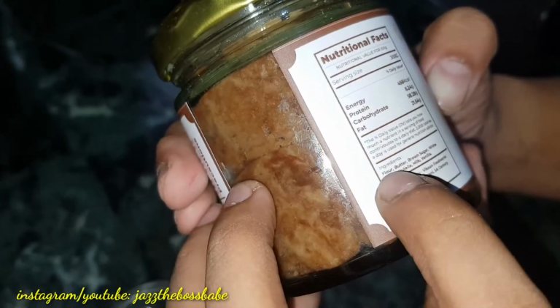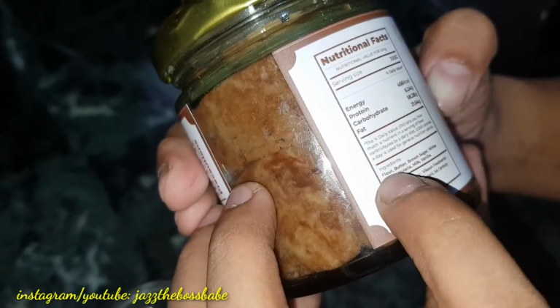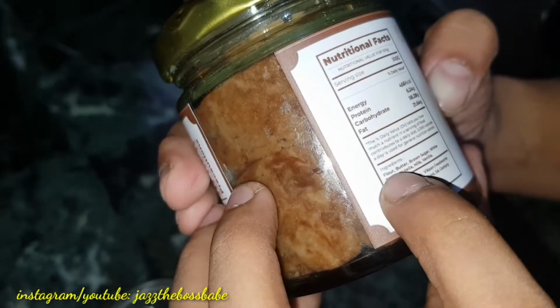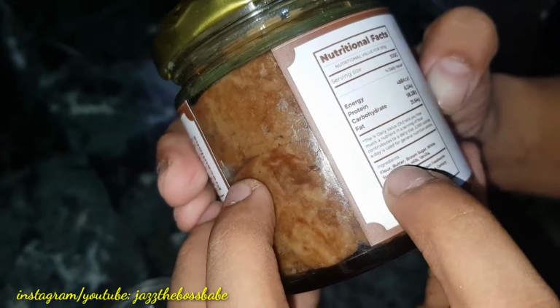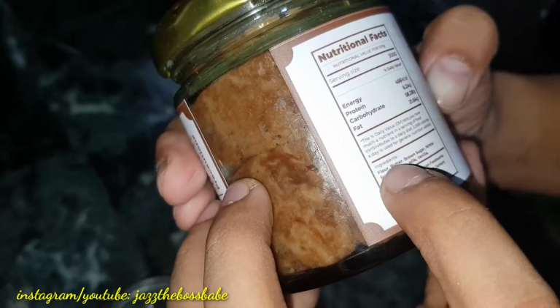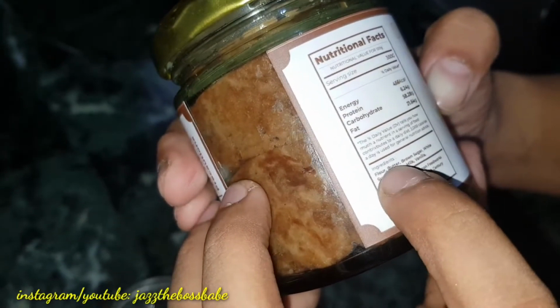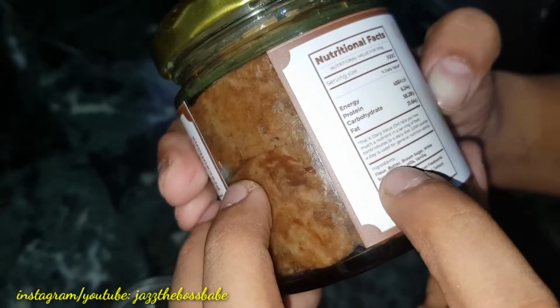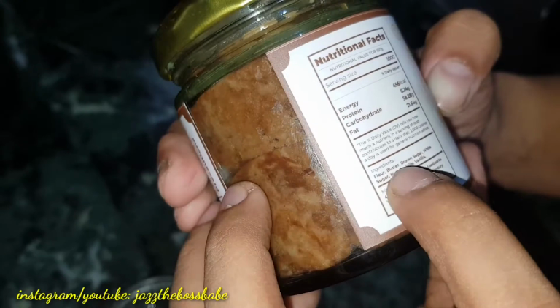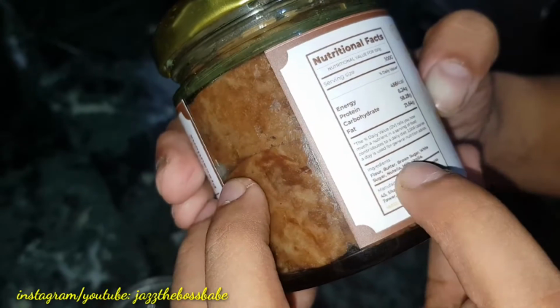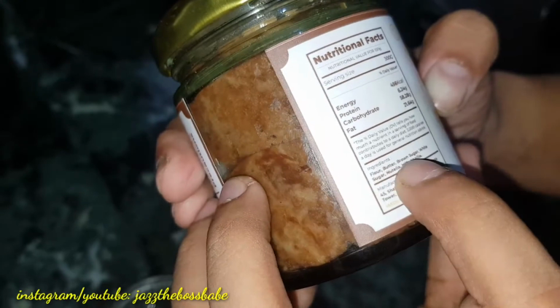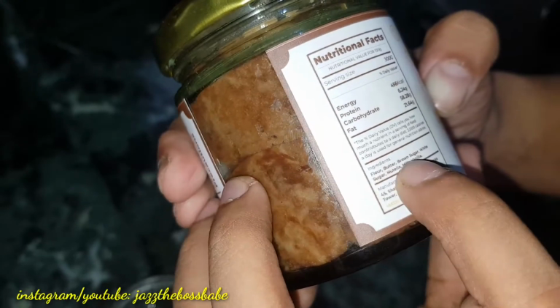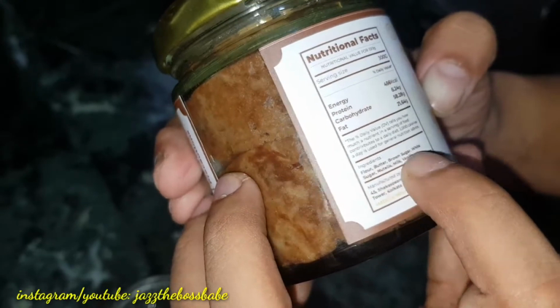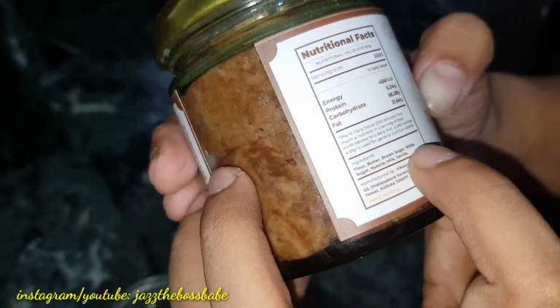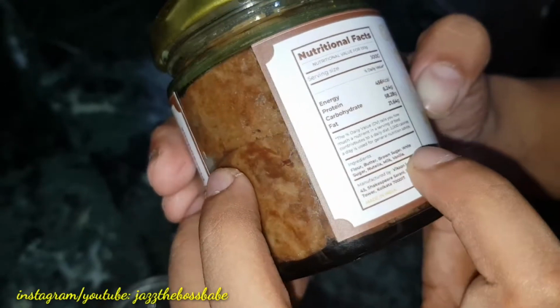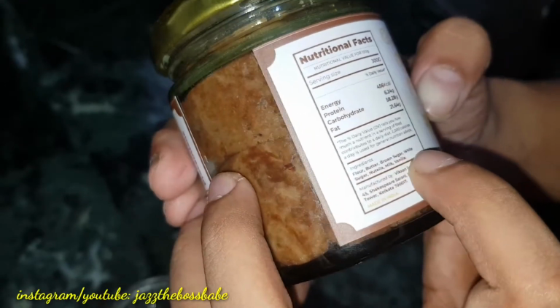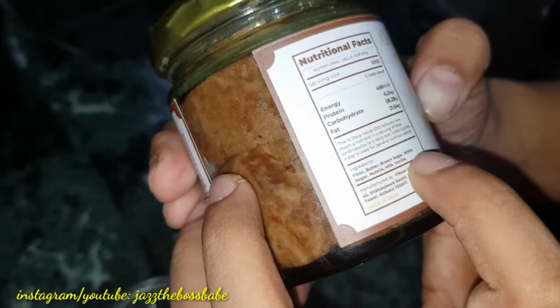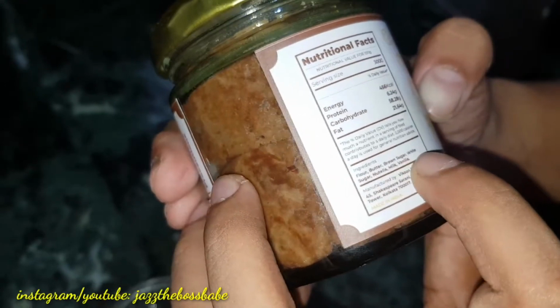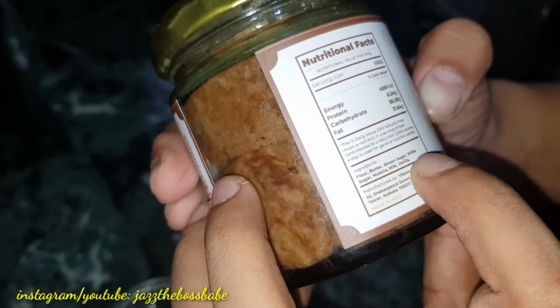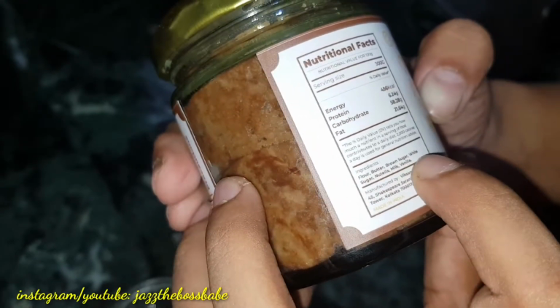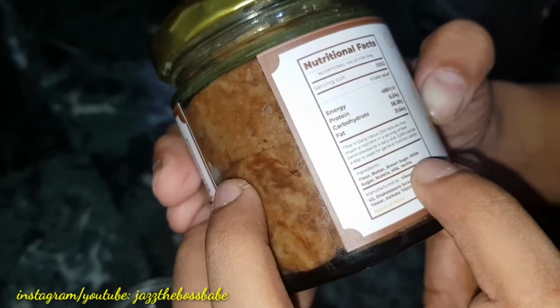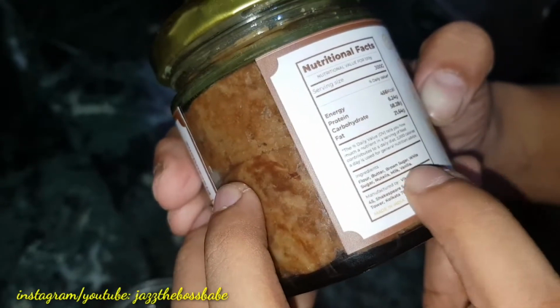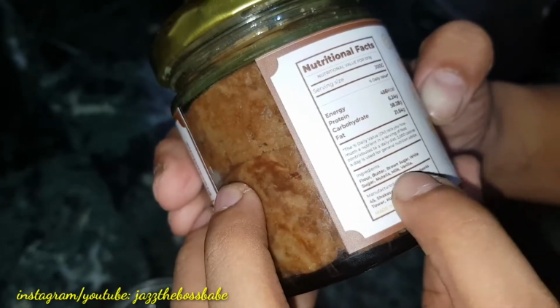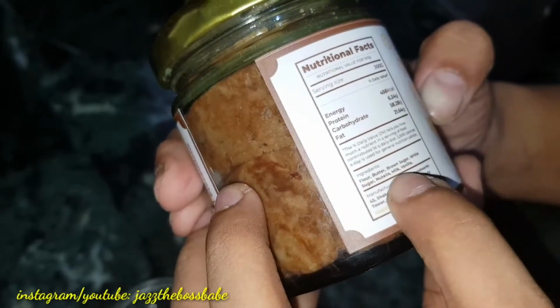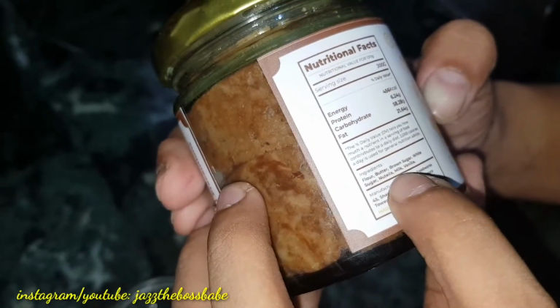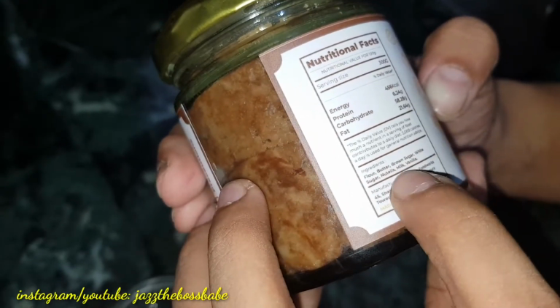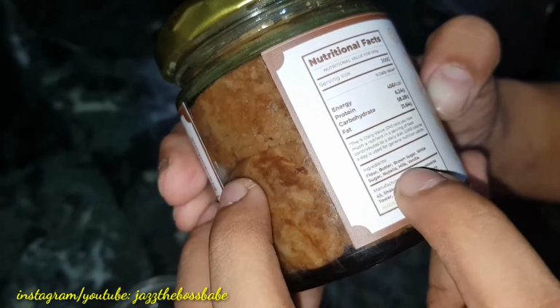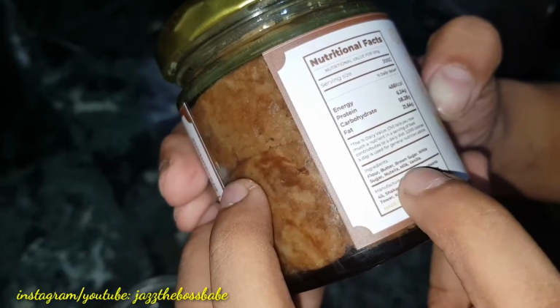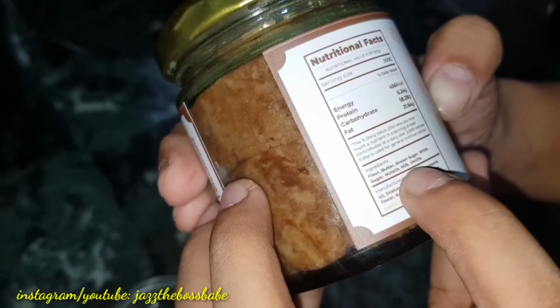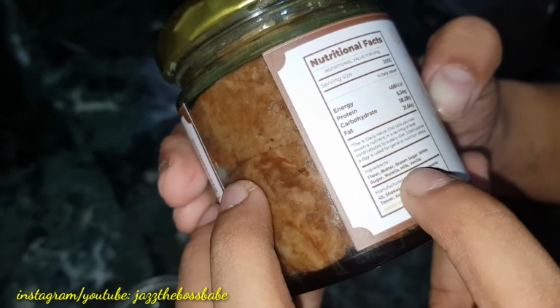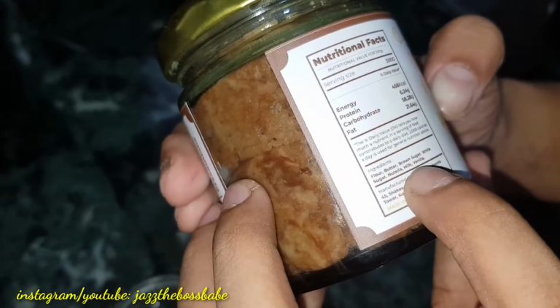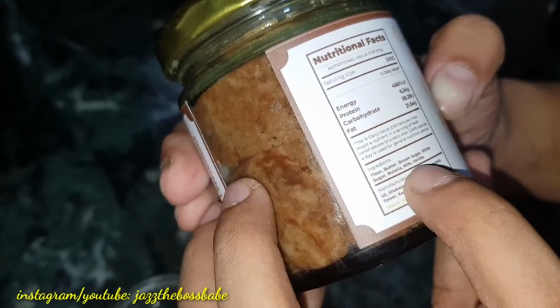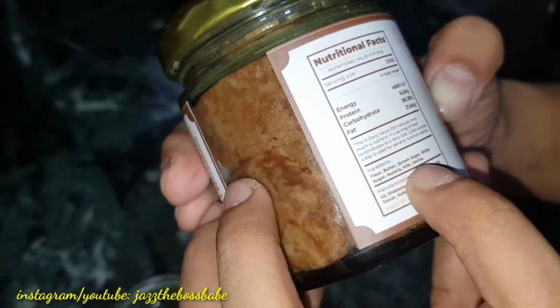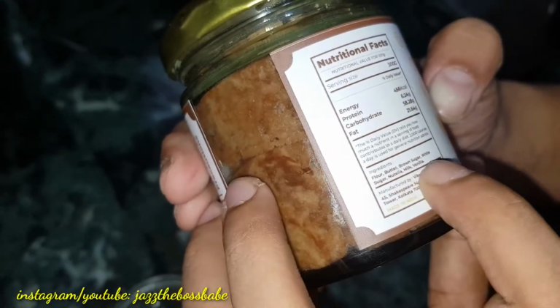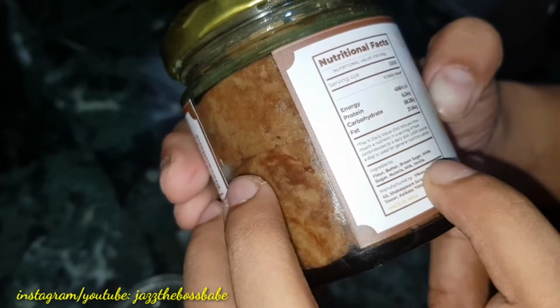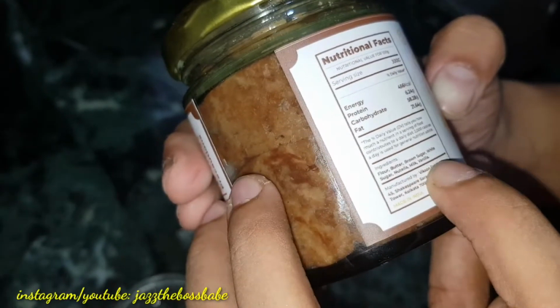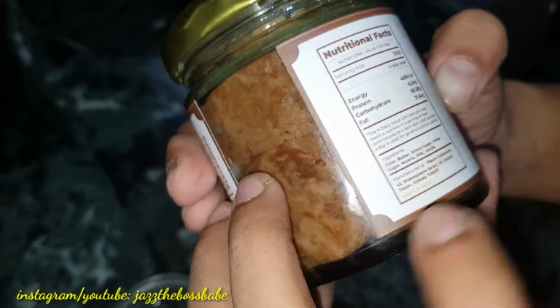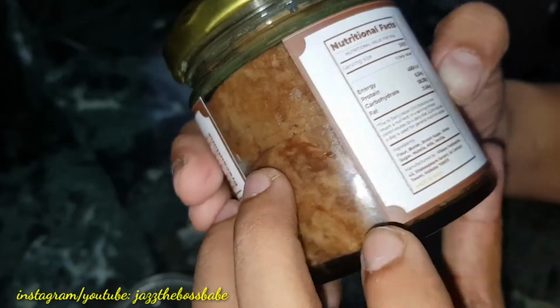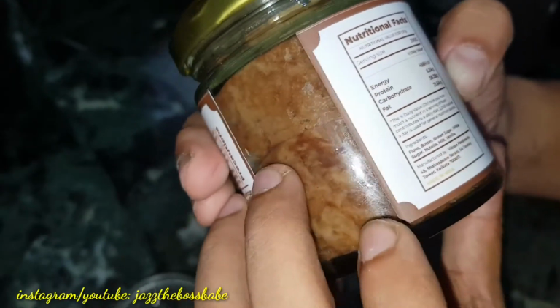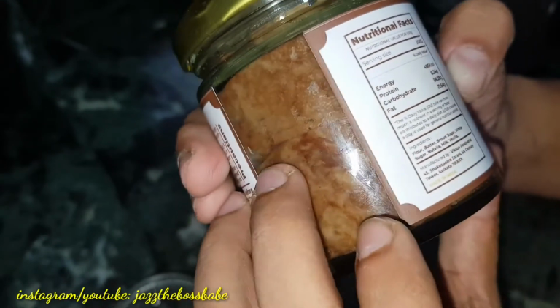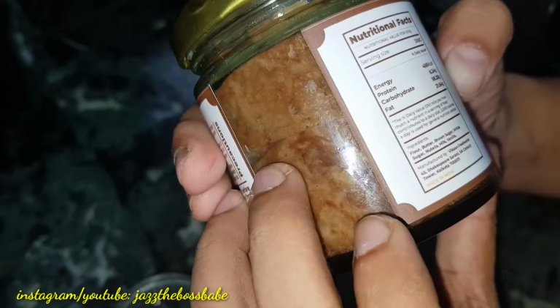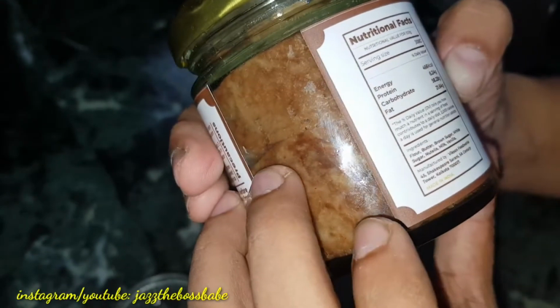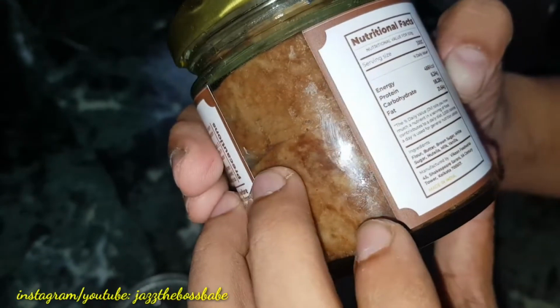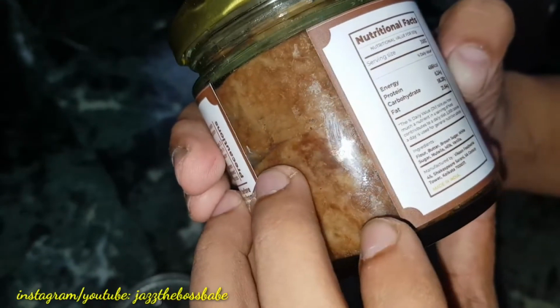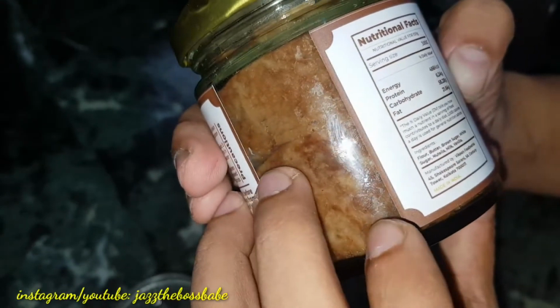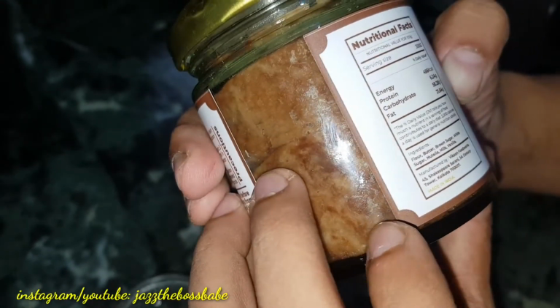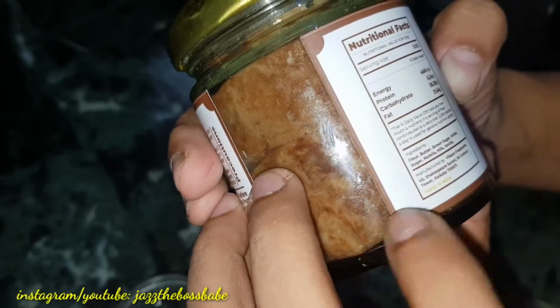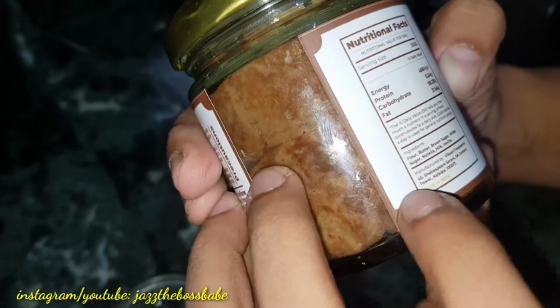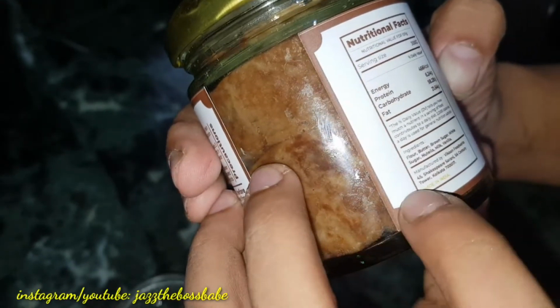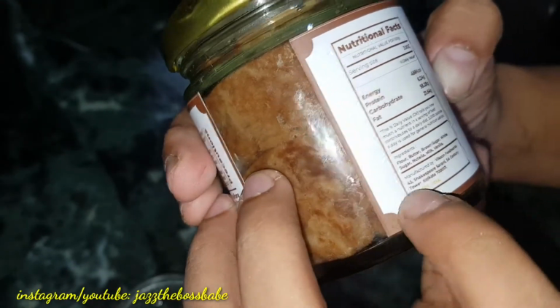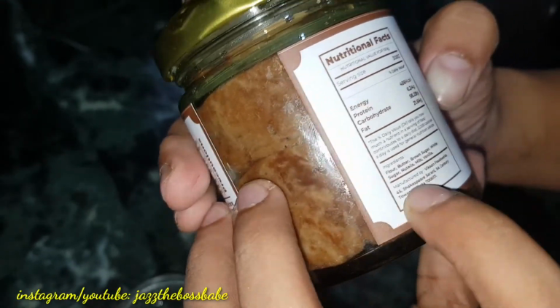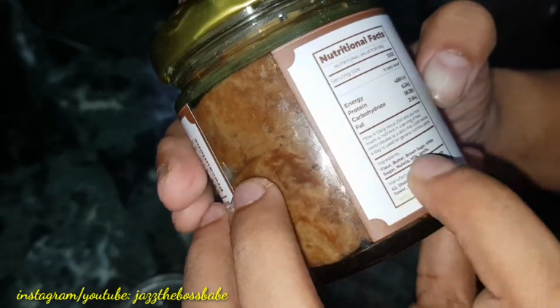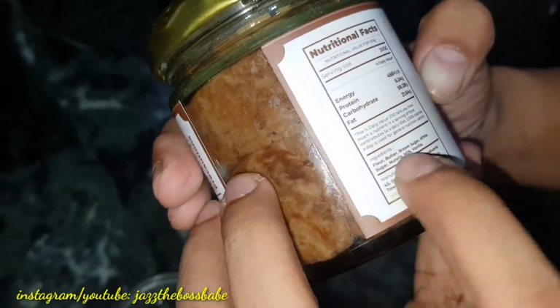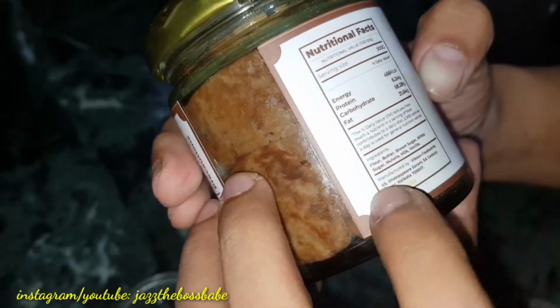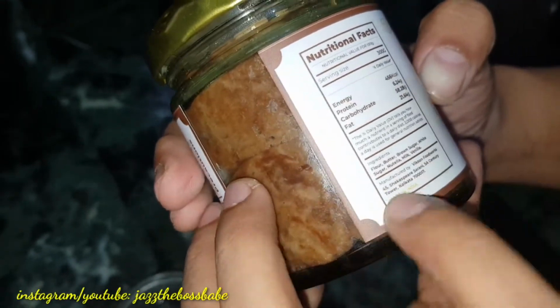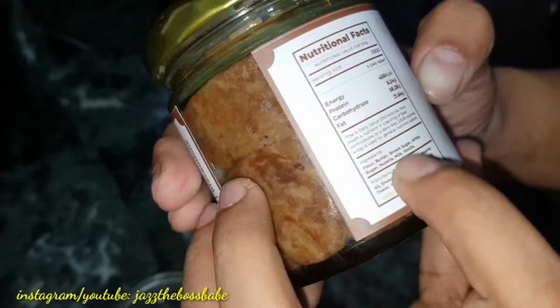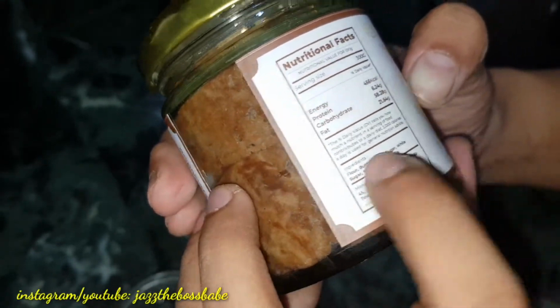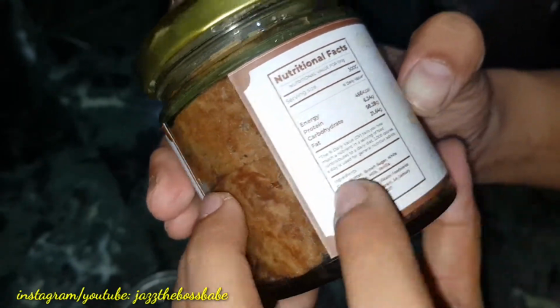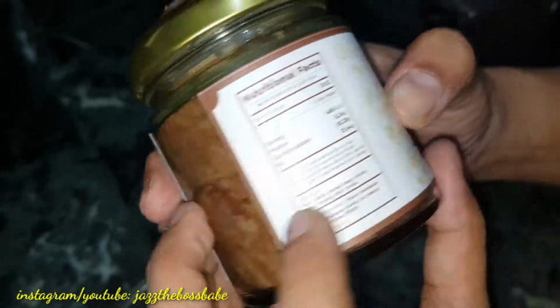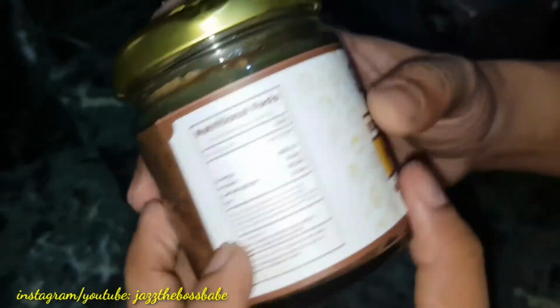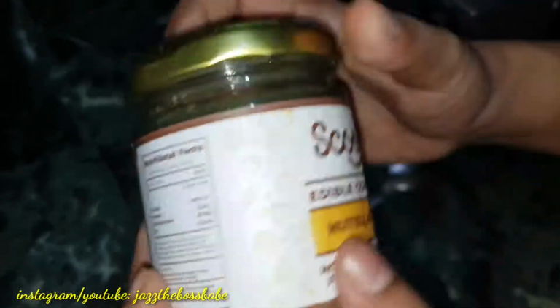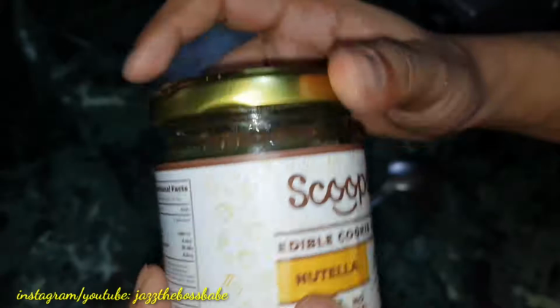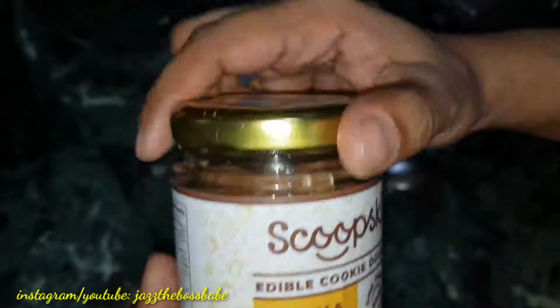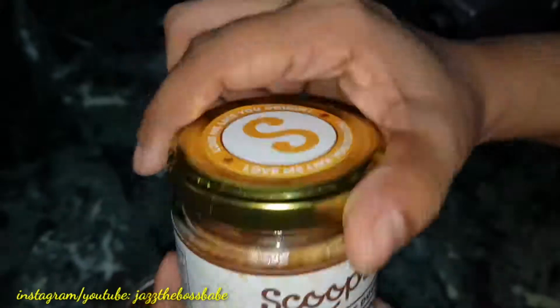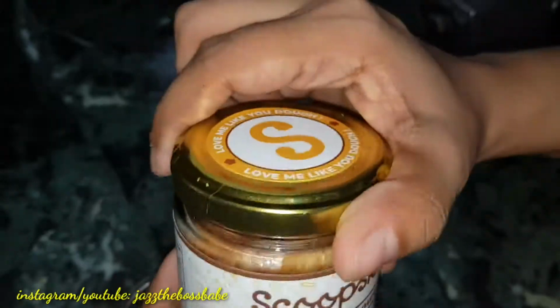It is also mentioned on this label about the ingredients. It has flour, butter, brown sugar, white sugar, Nutella, milk, and vanilla — and this is where you get it.